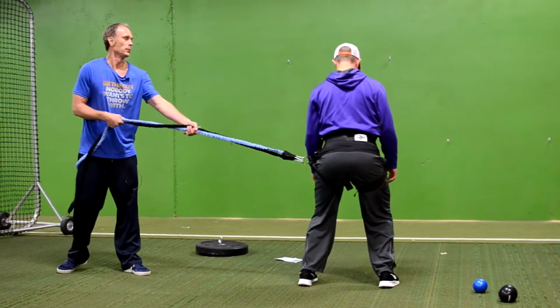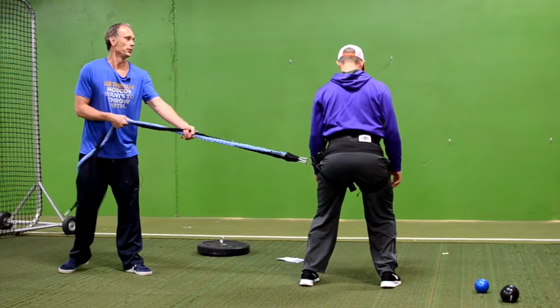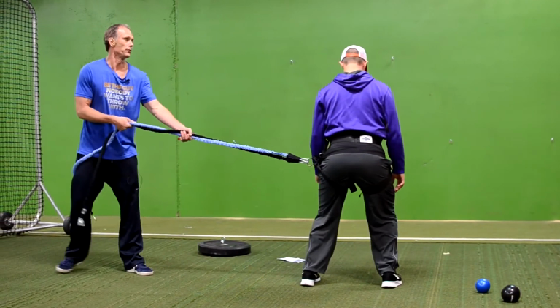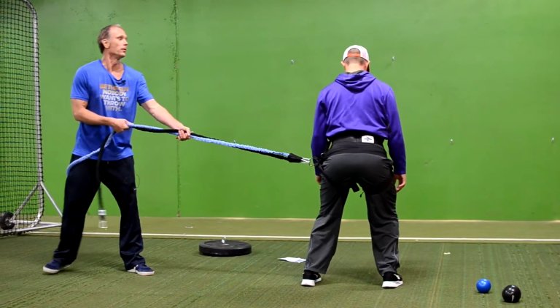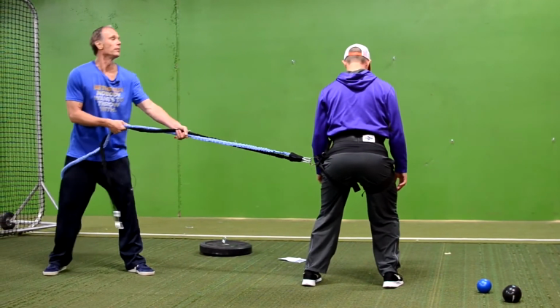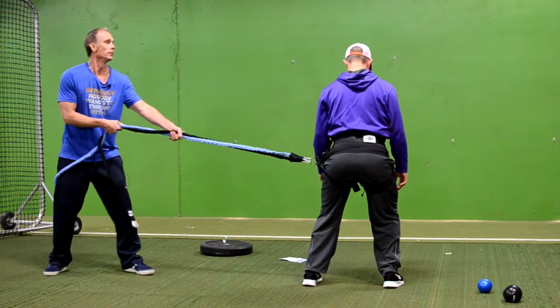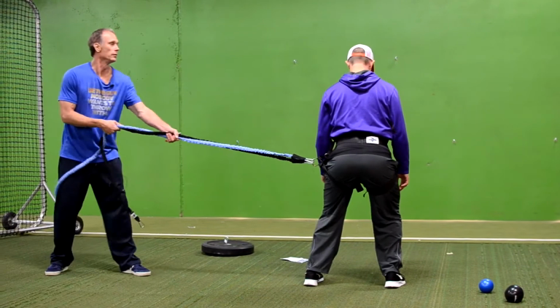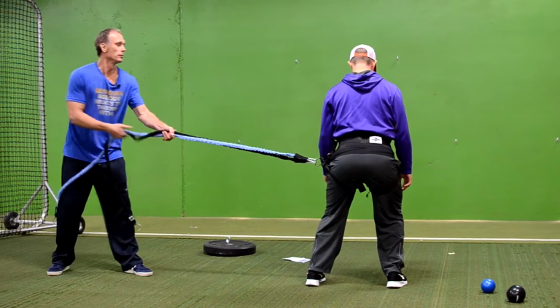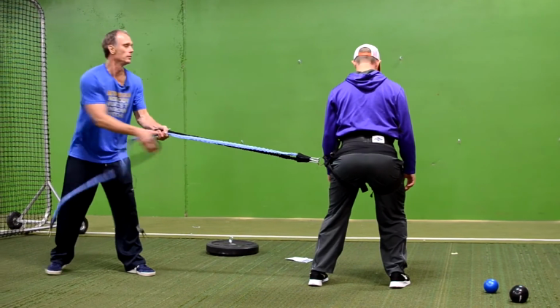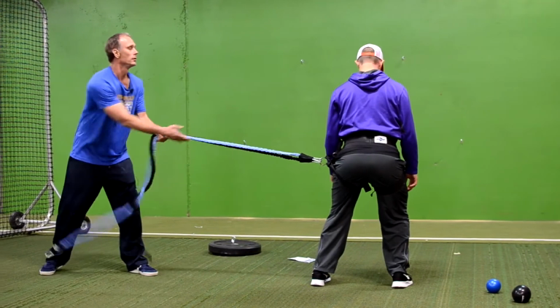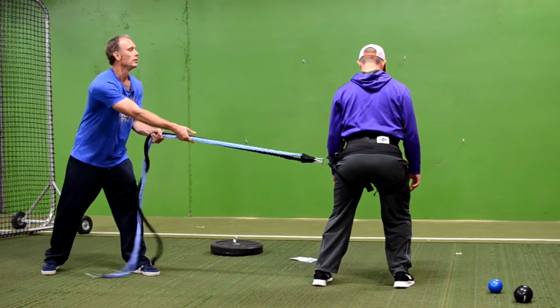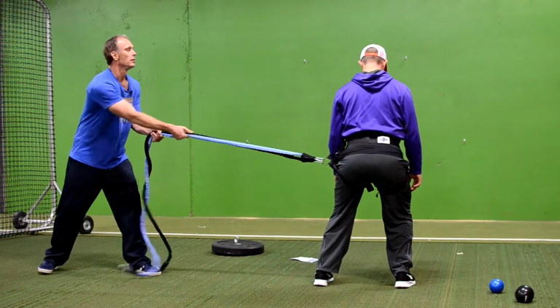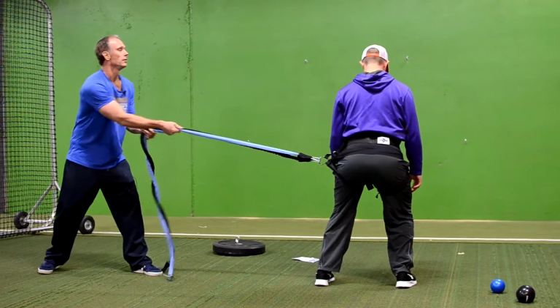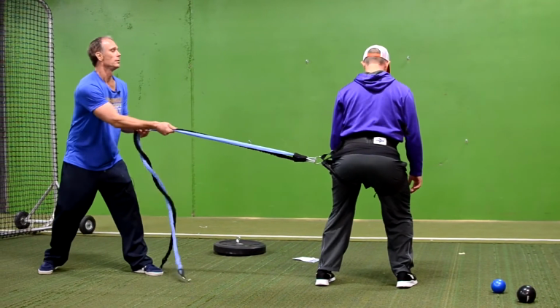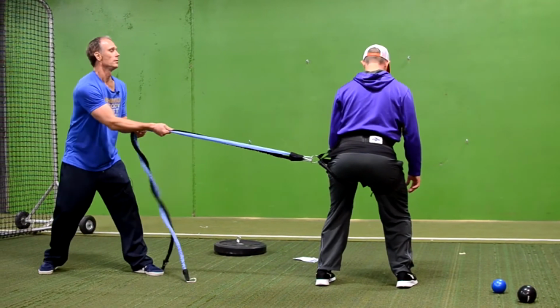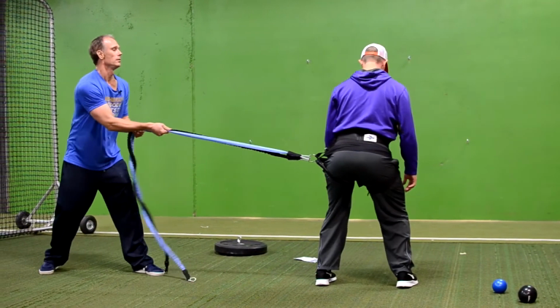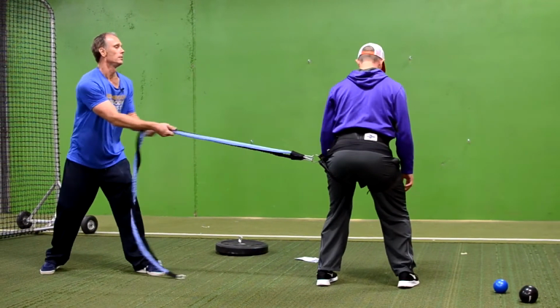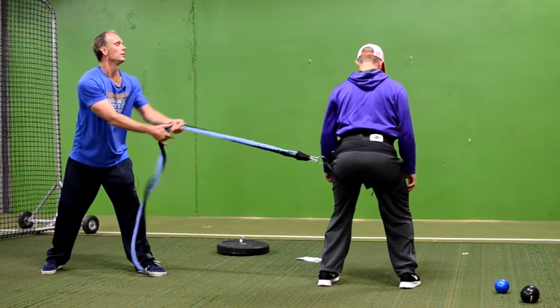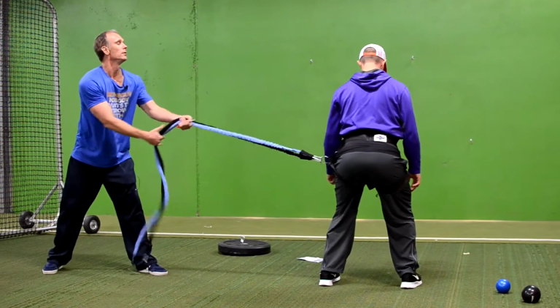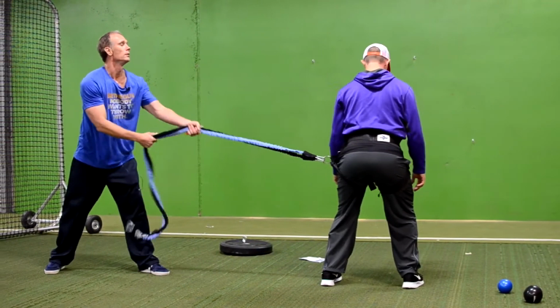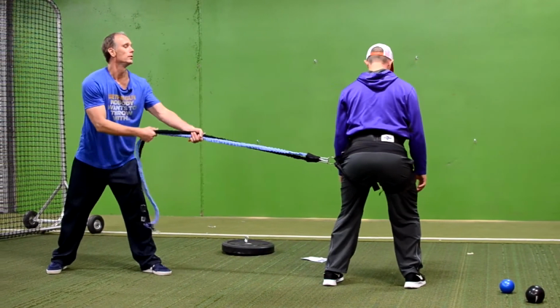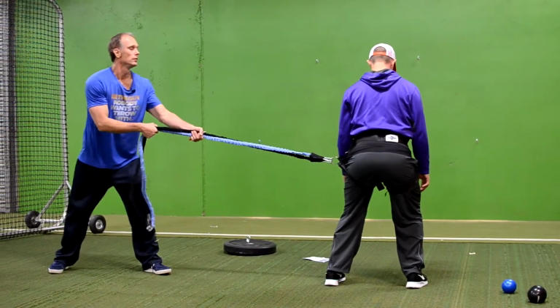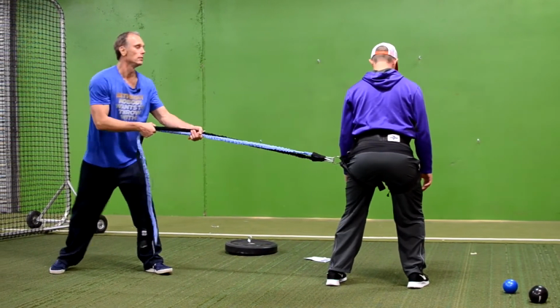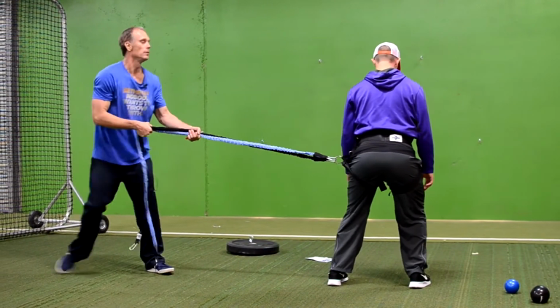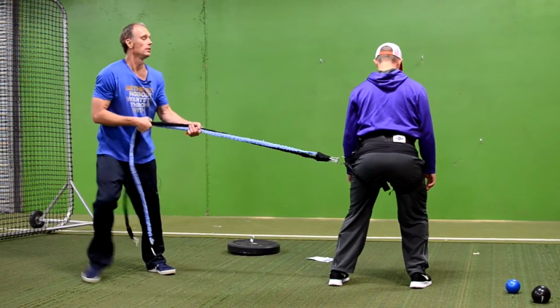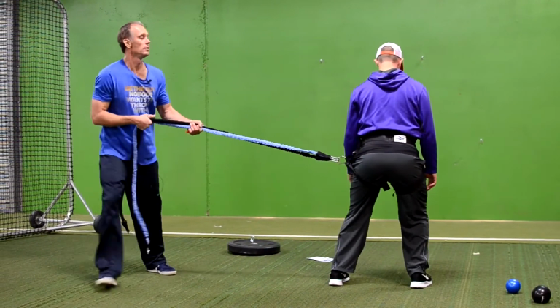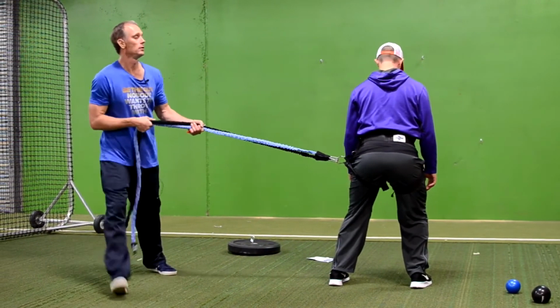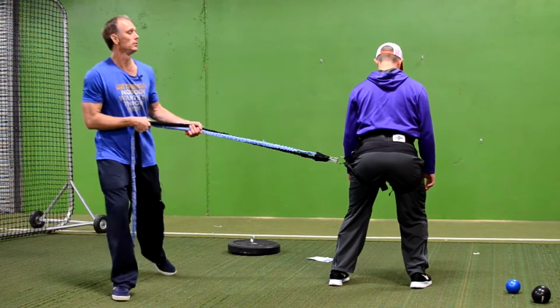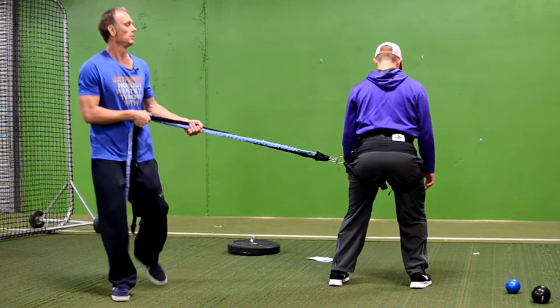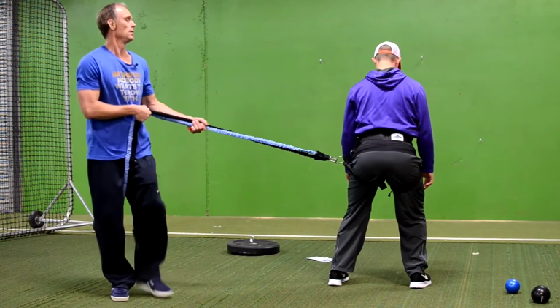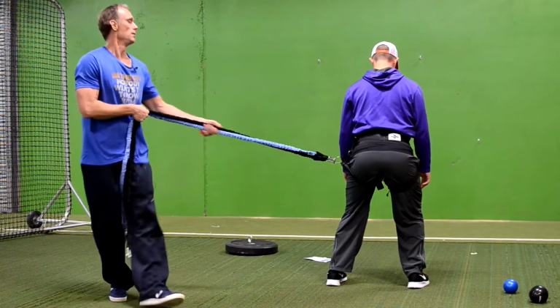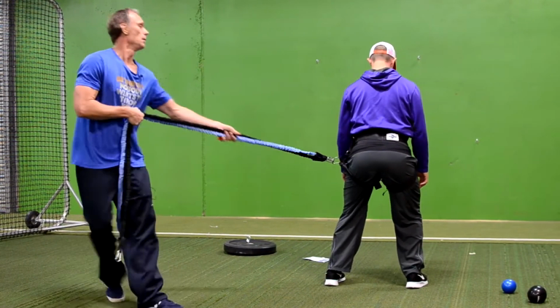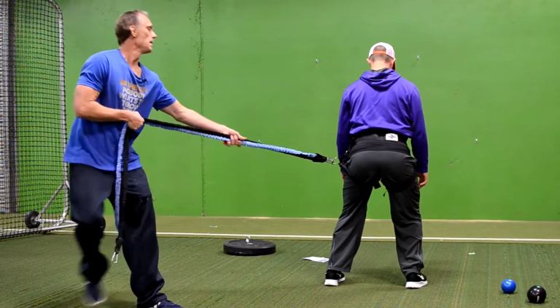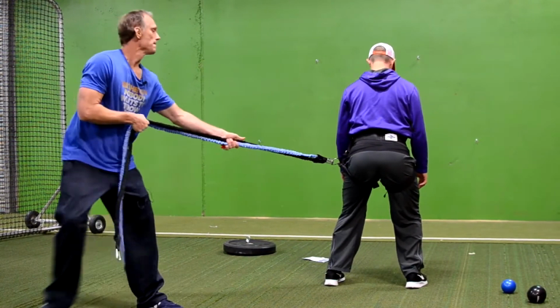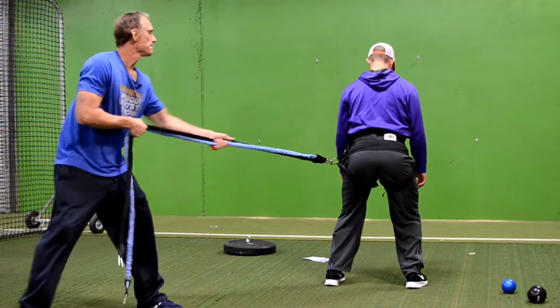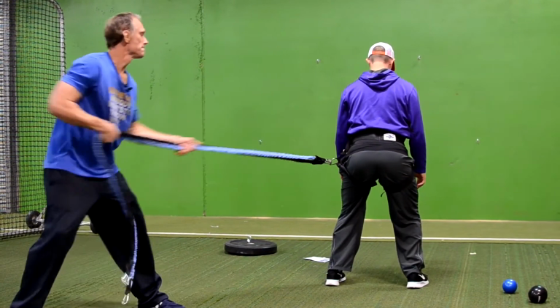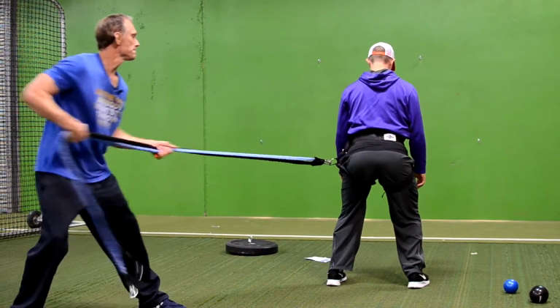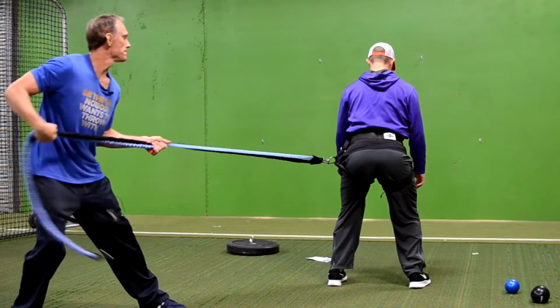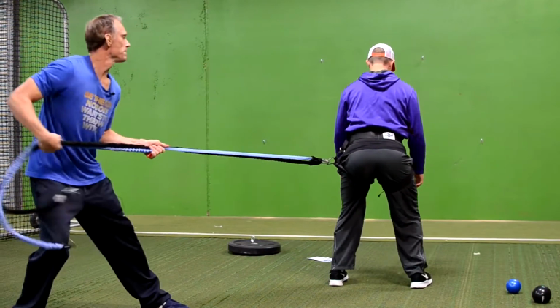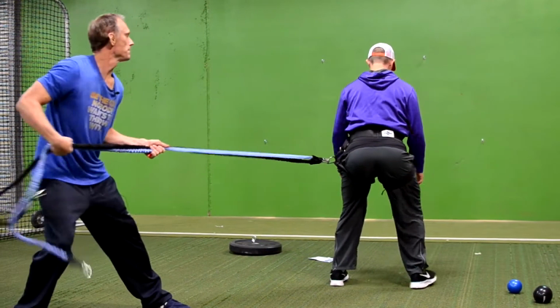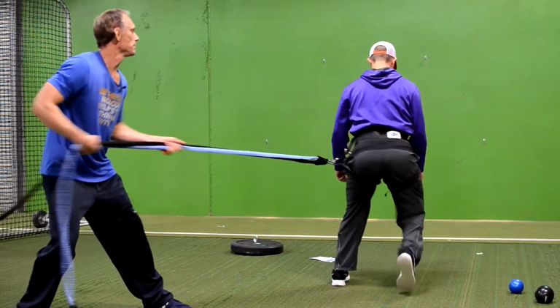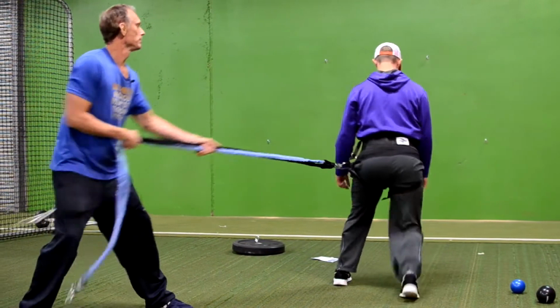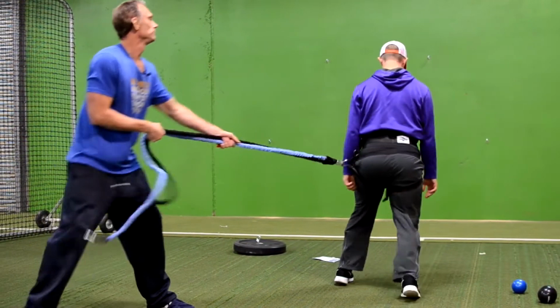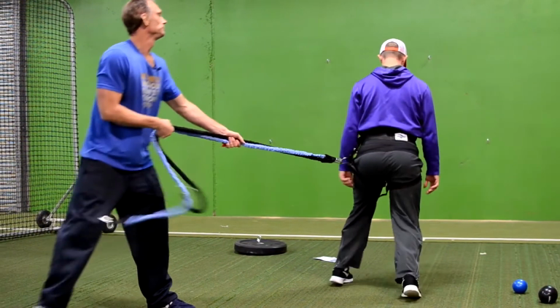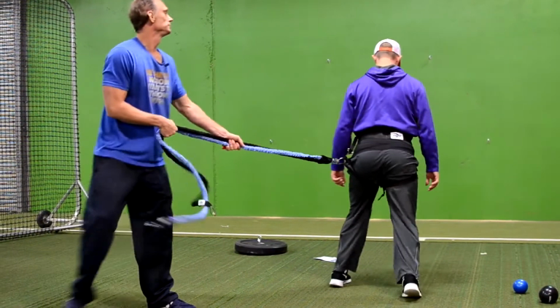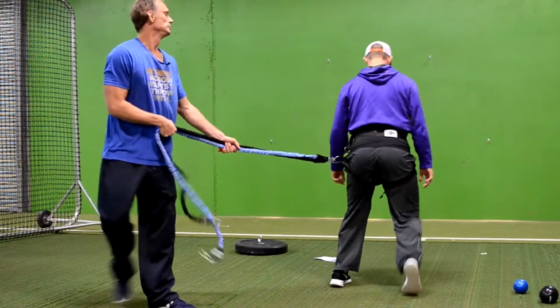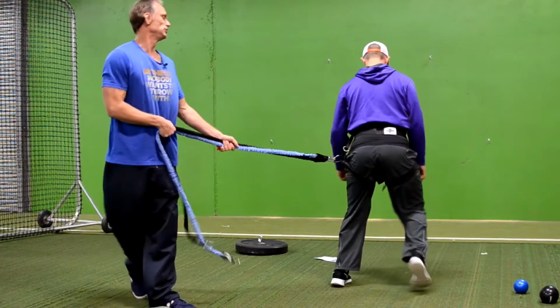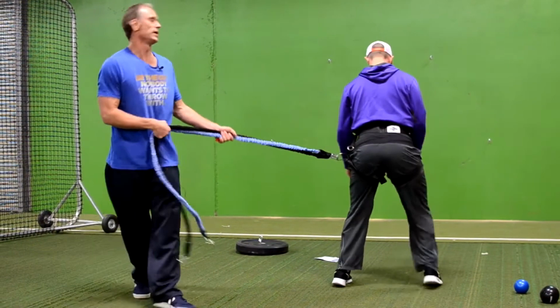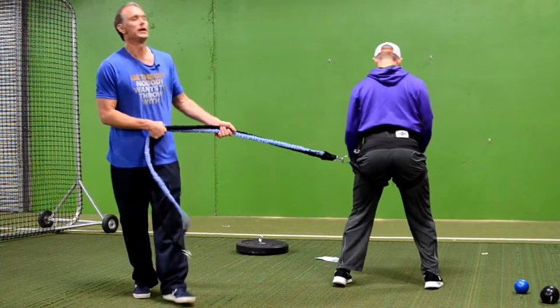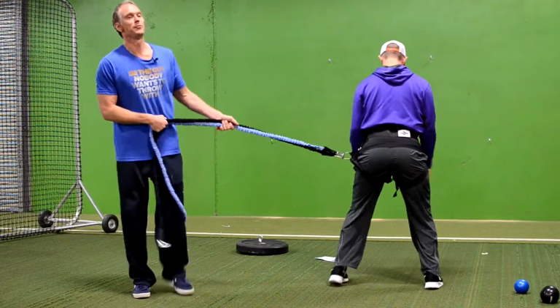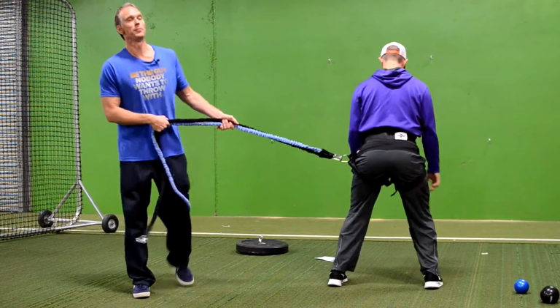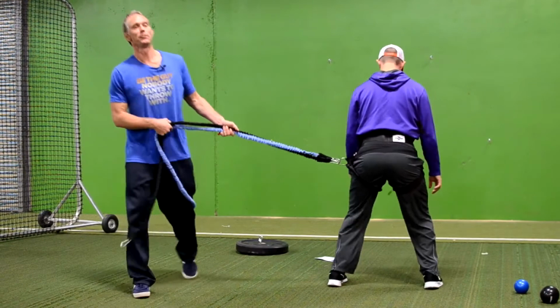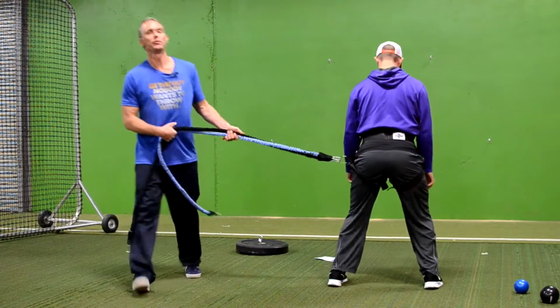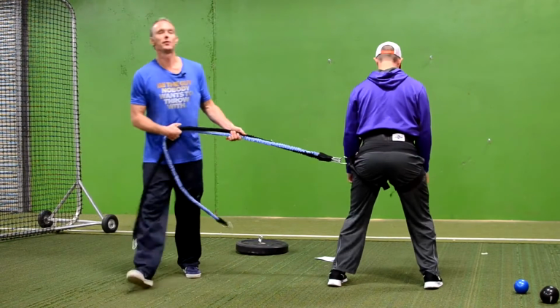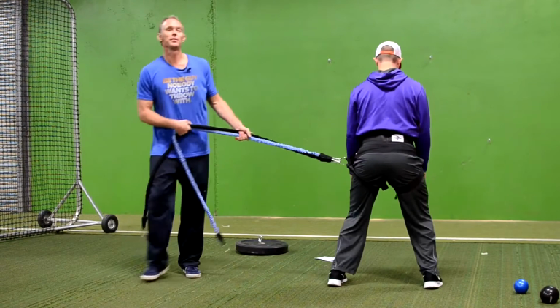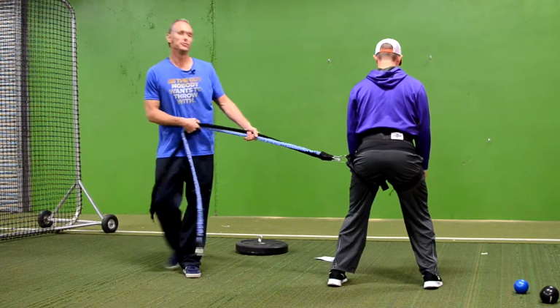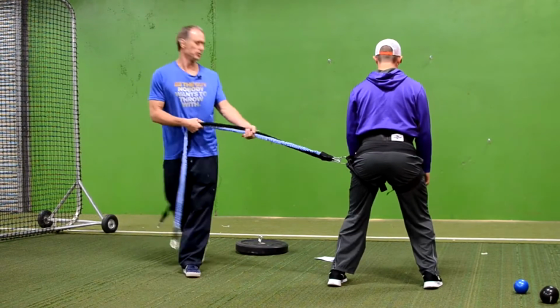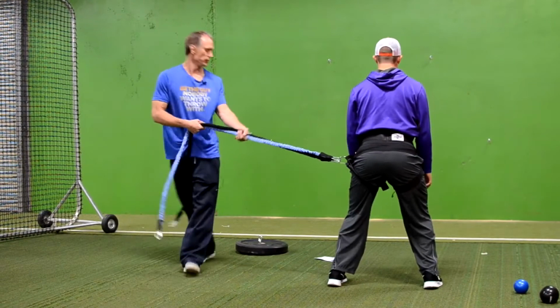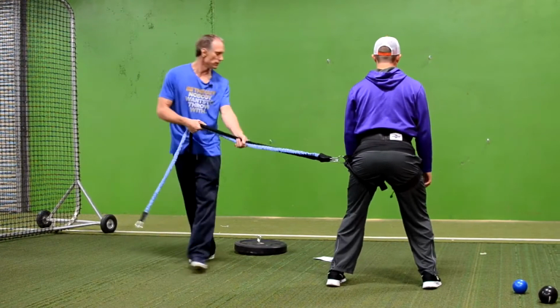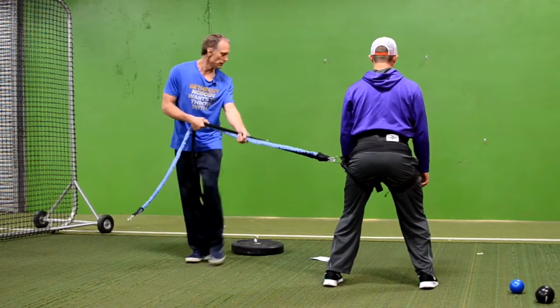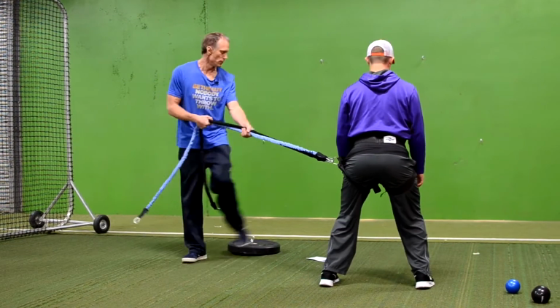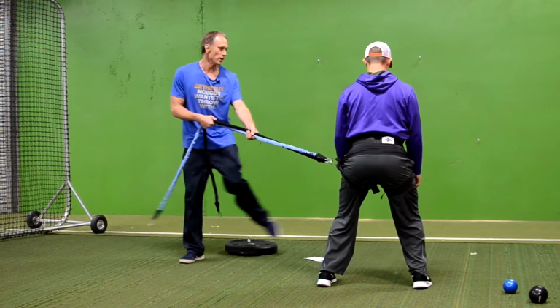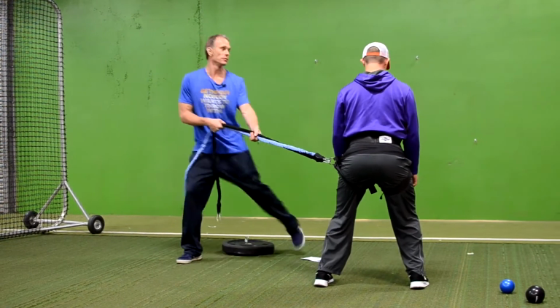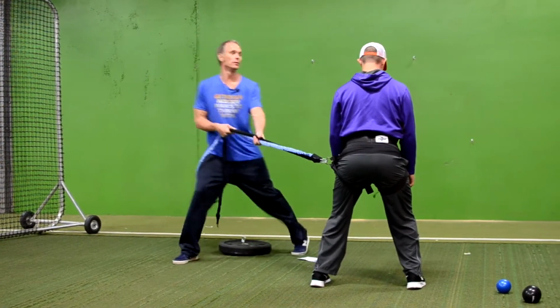Pretty strong. Just trying to hit him from different directions, see if he can stabilize it.